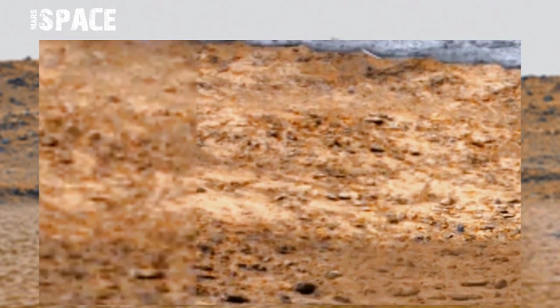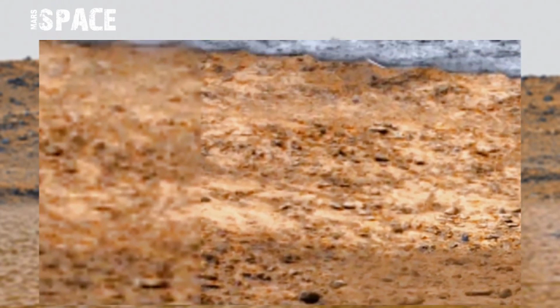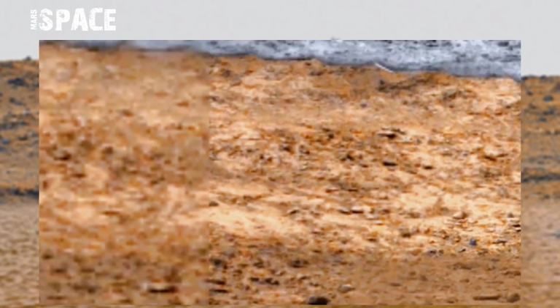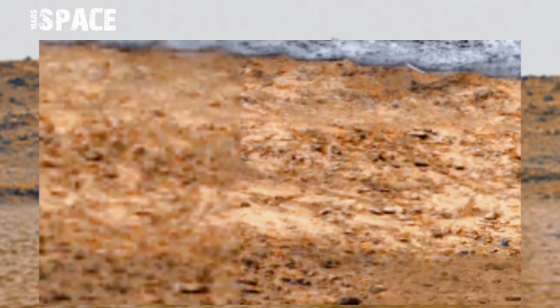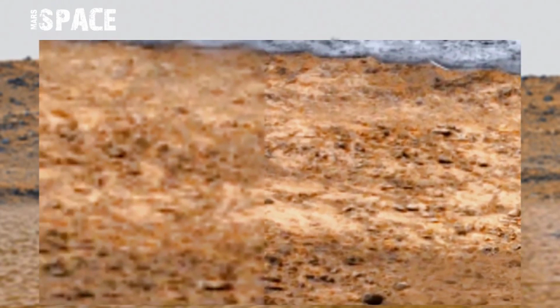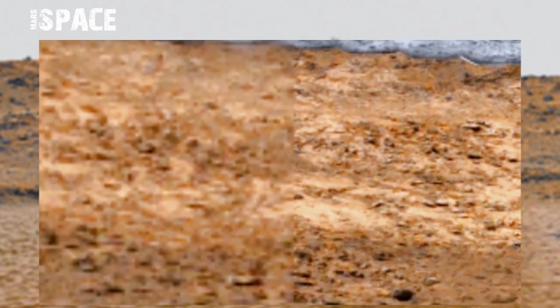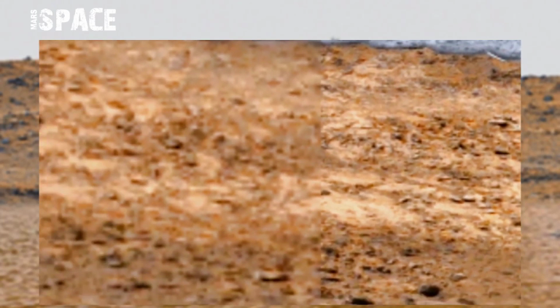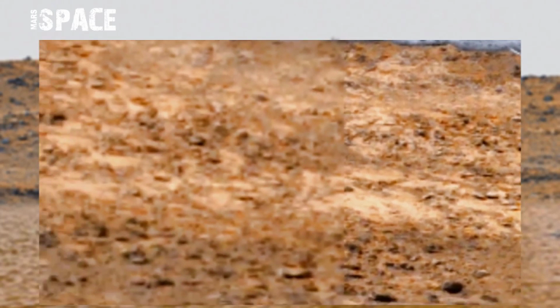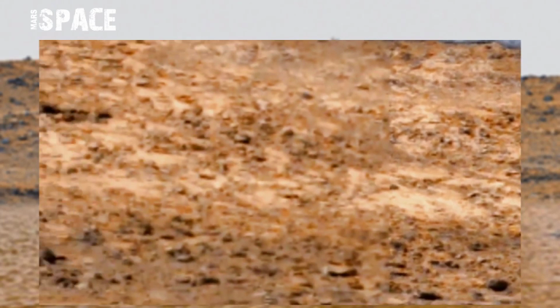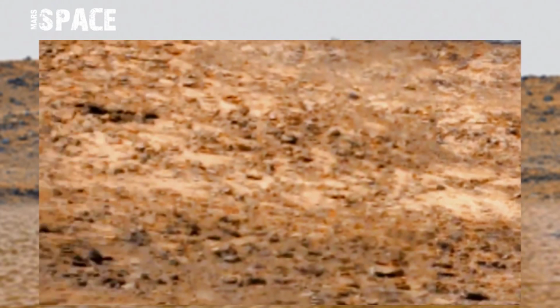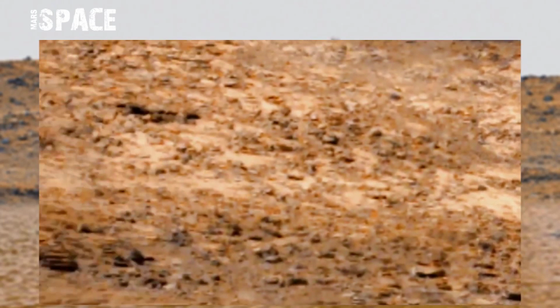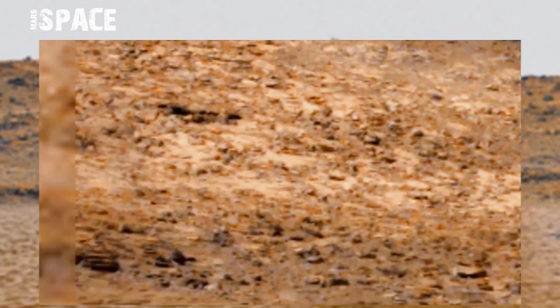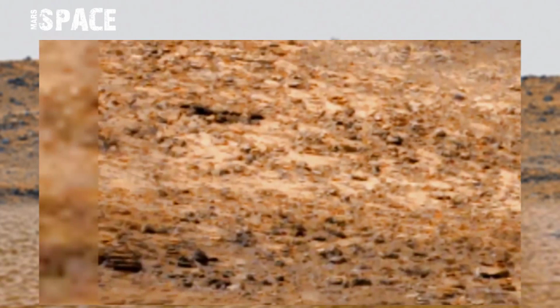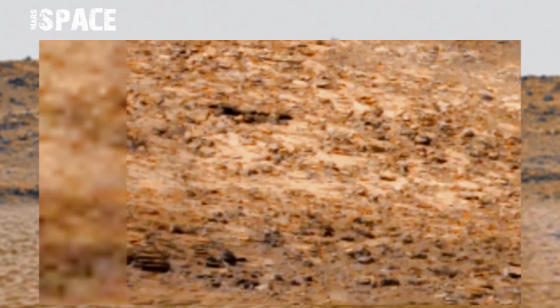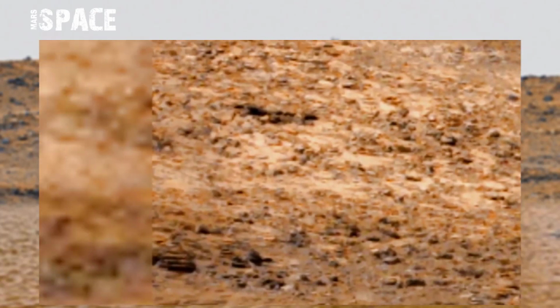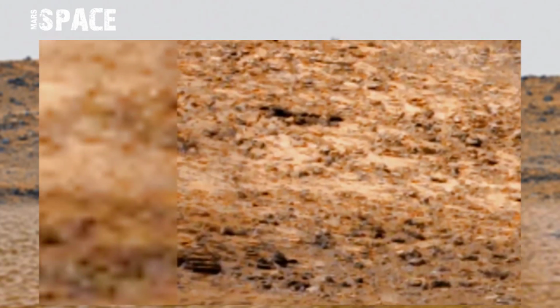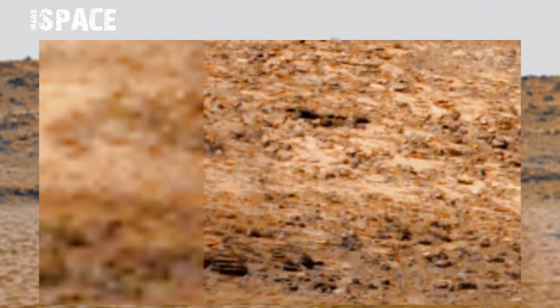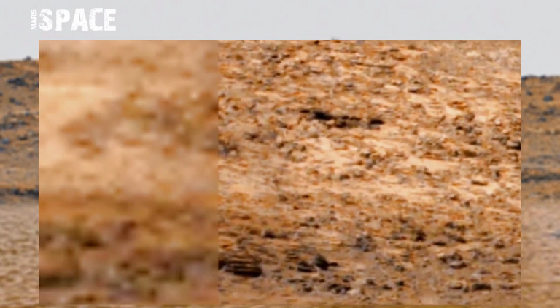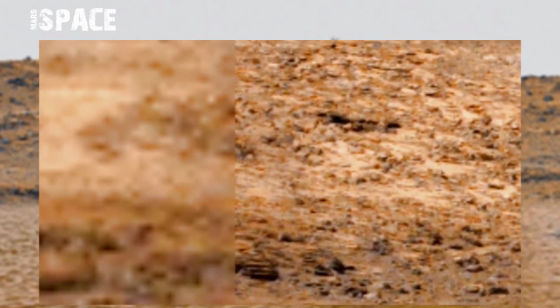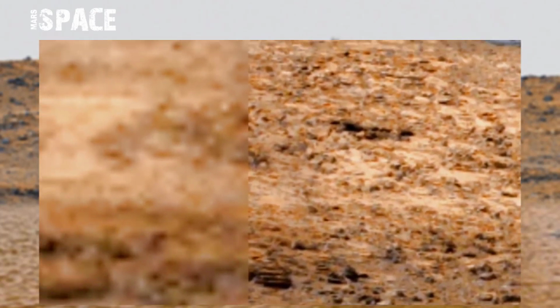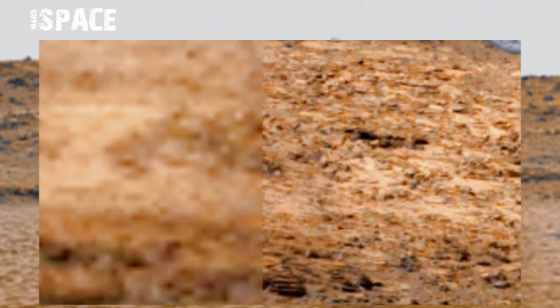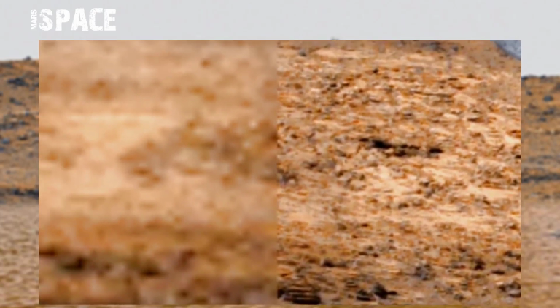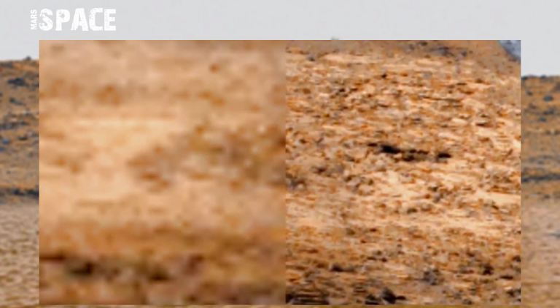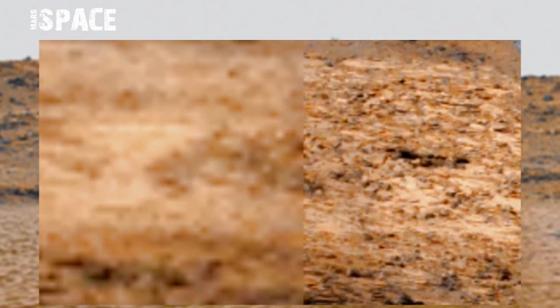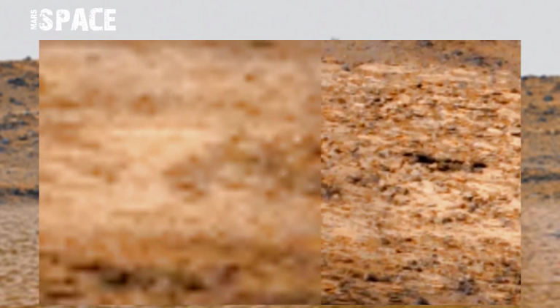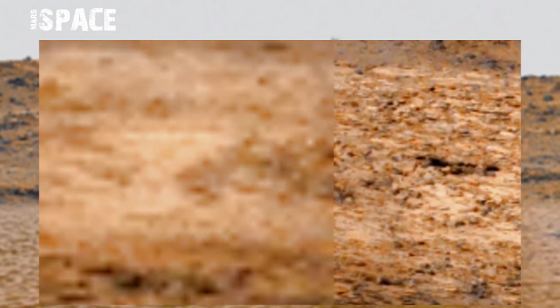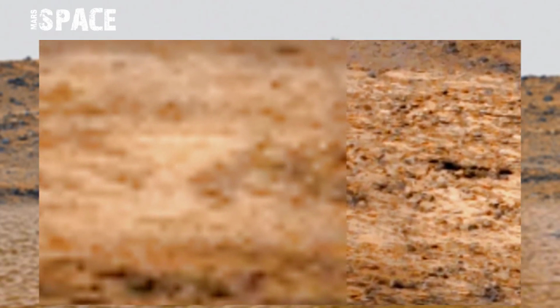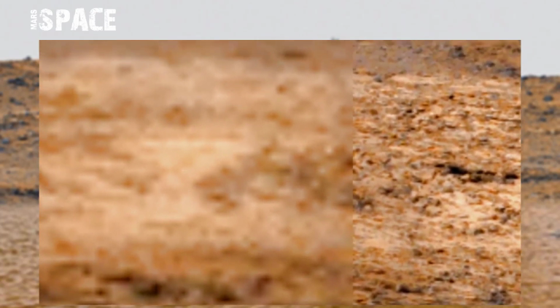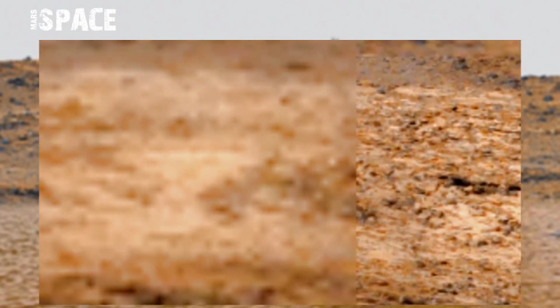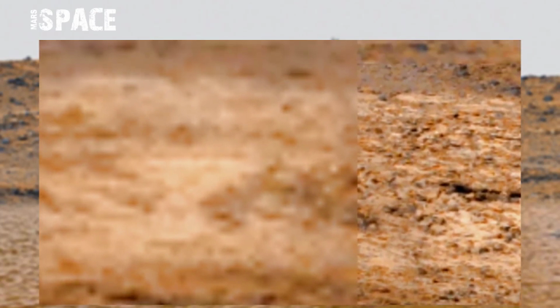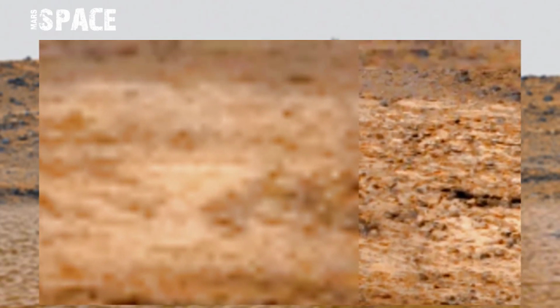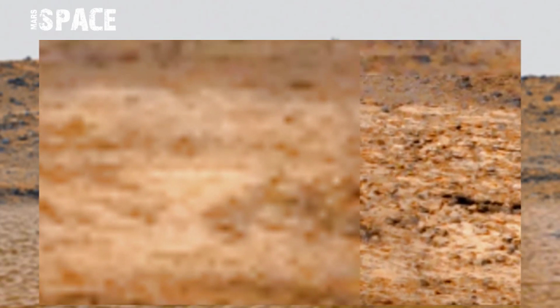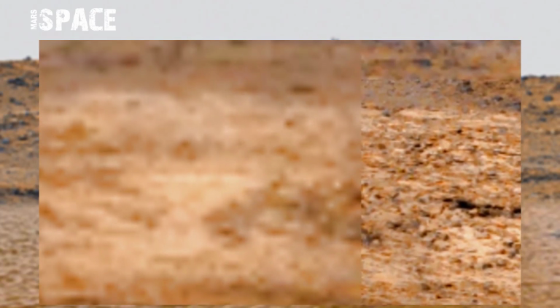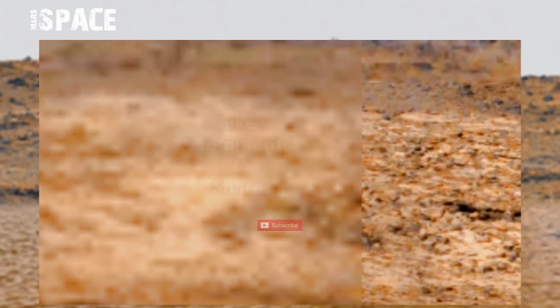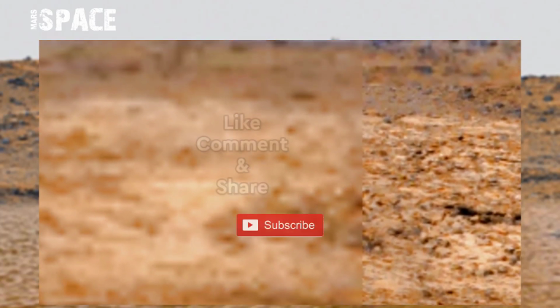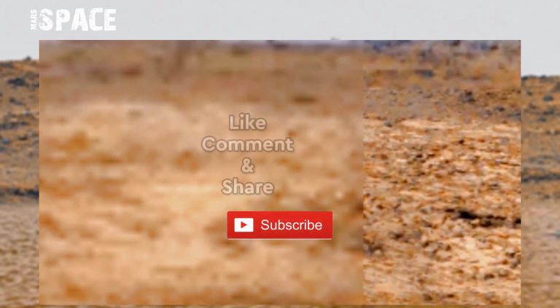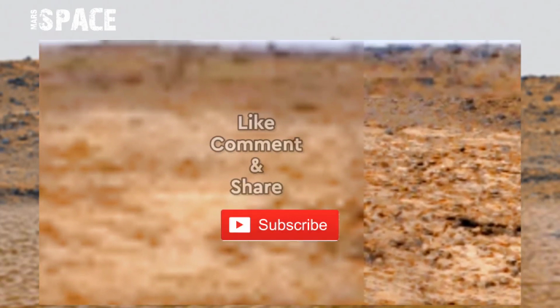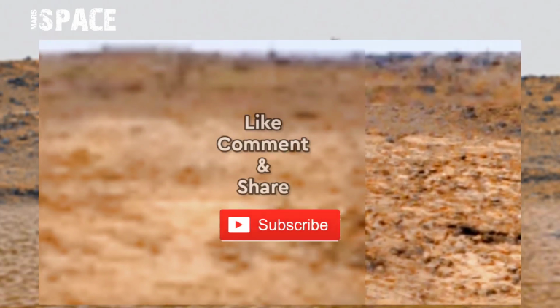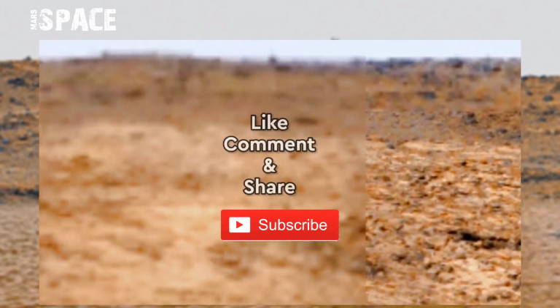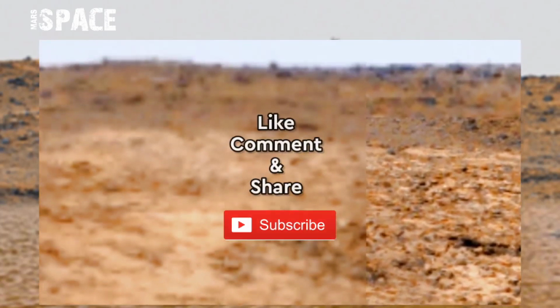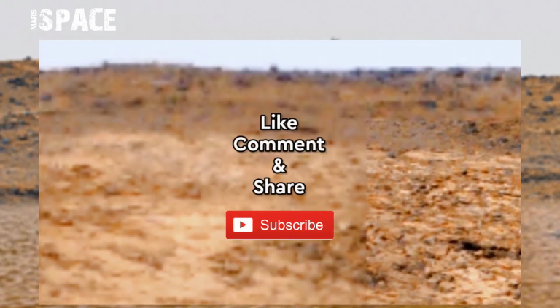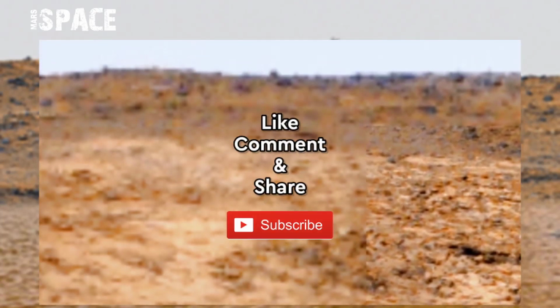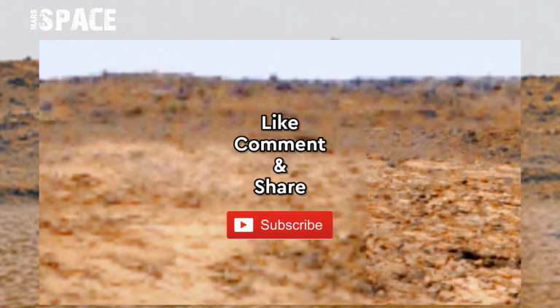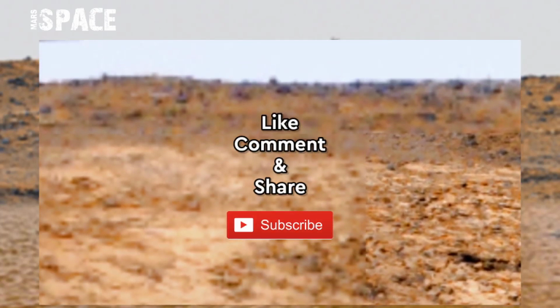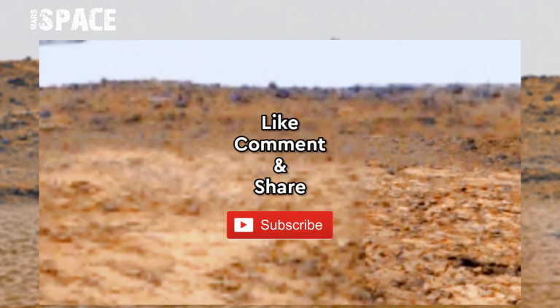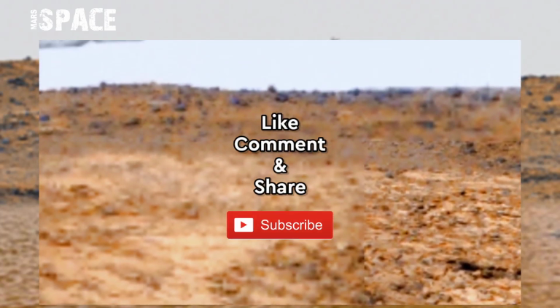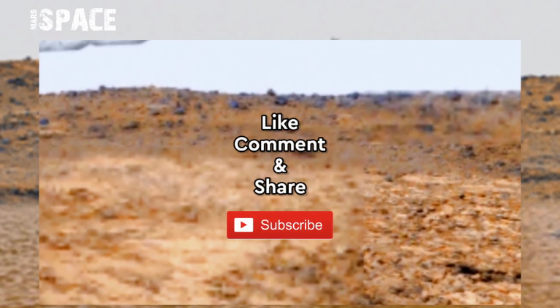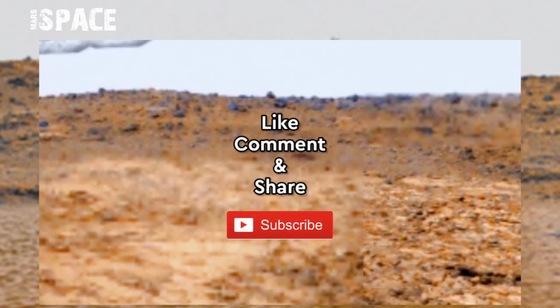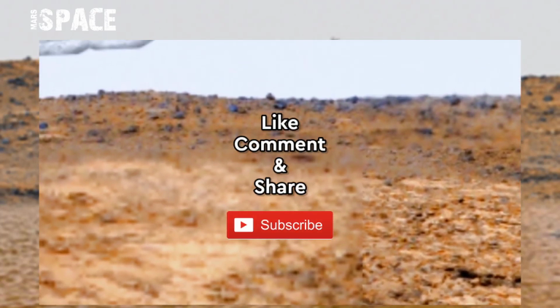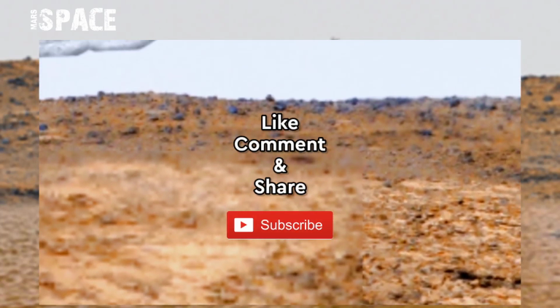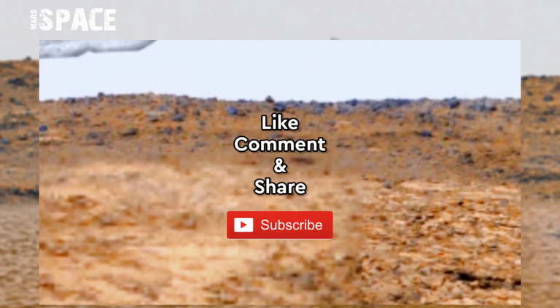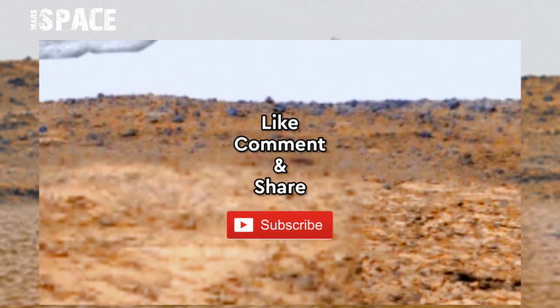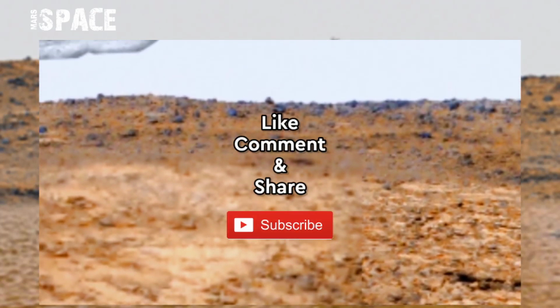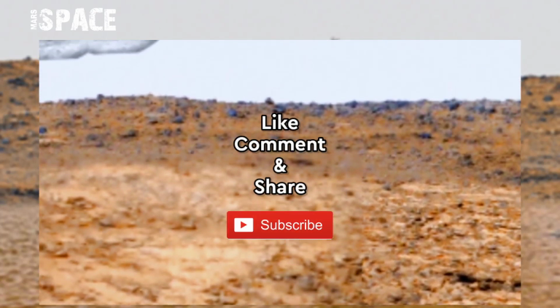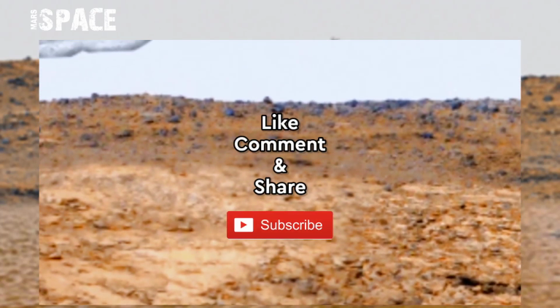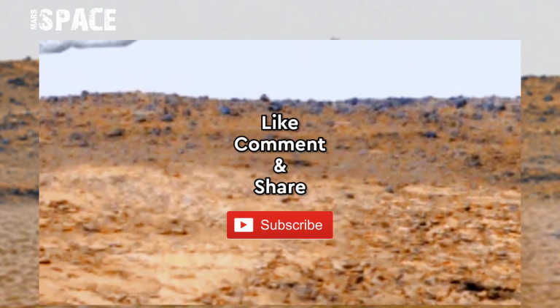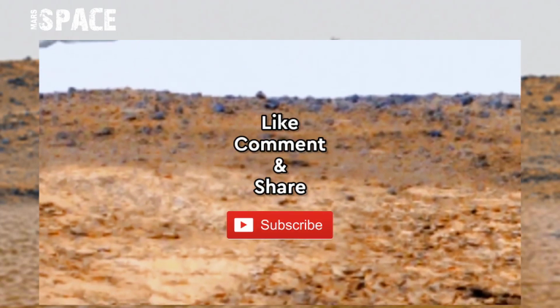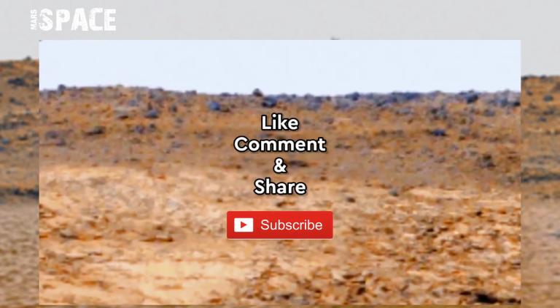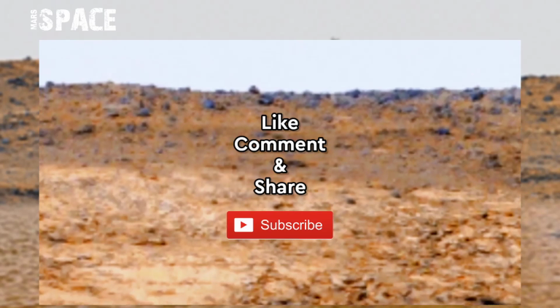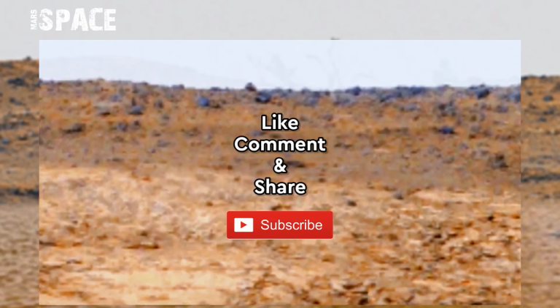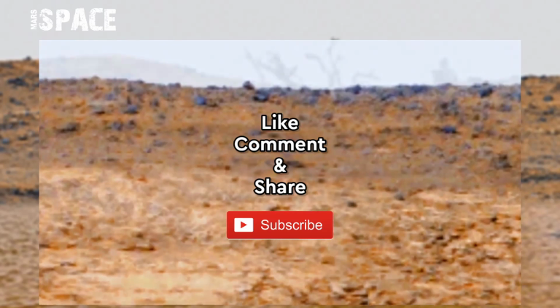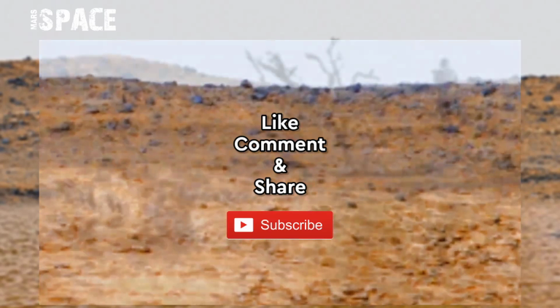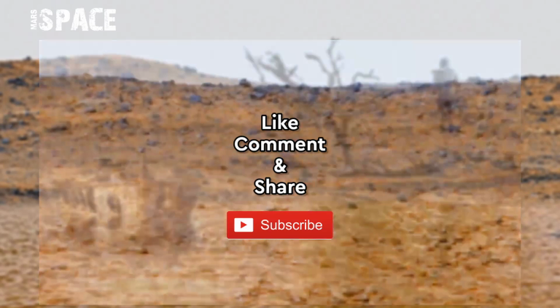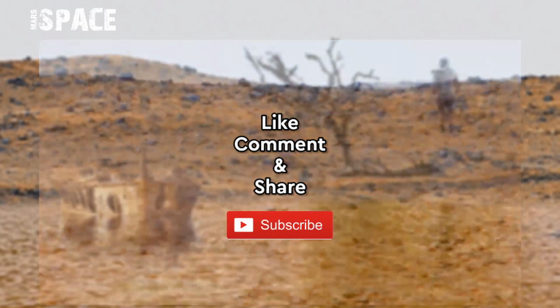What are your thoughts about it? If you like this Mars footage, then subscribe to my channel and share with your best friends. Thanks for watching.